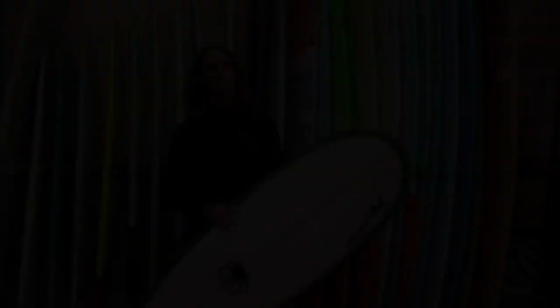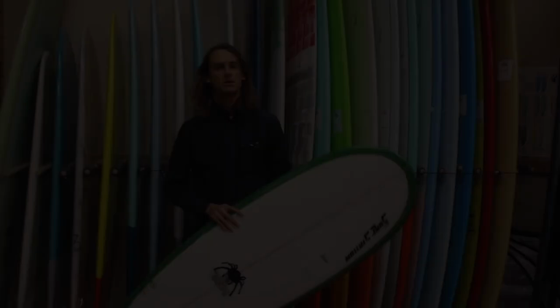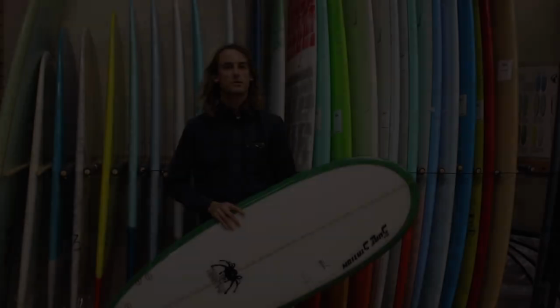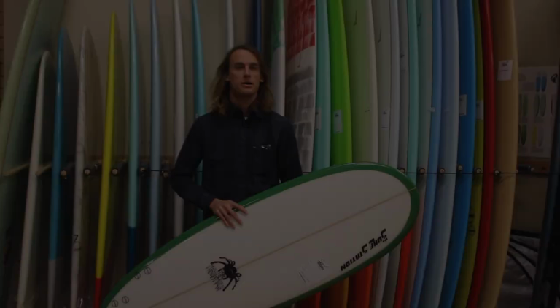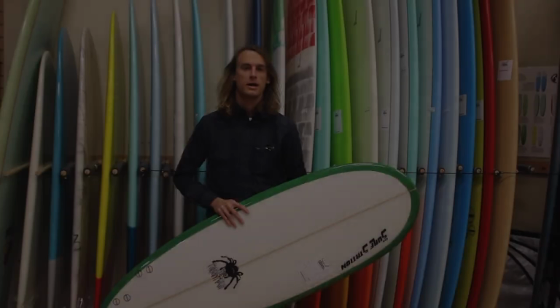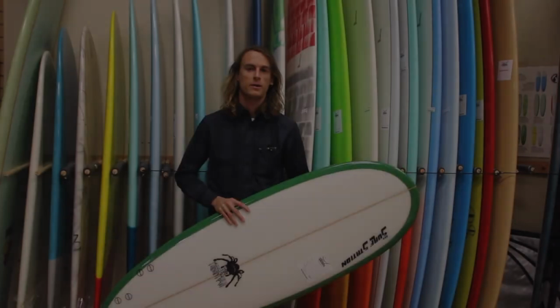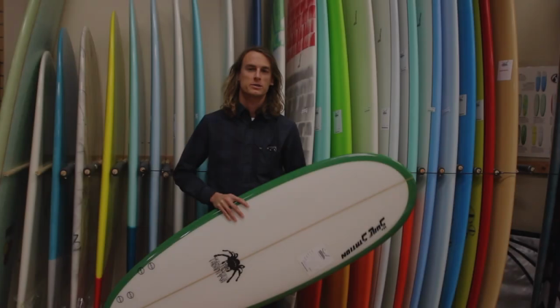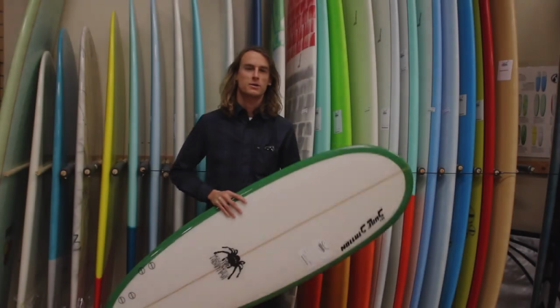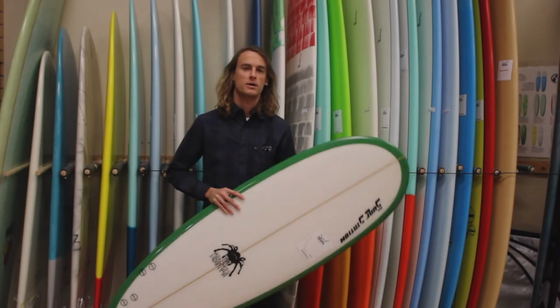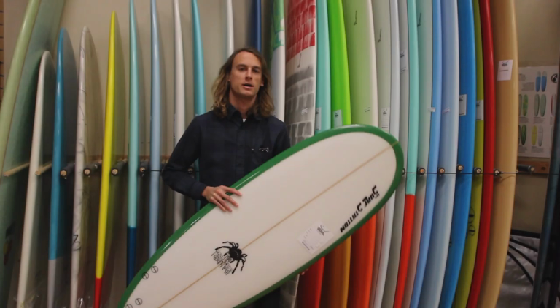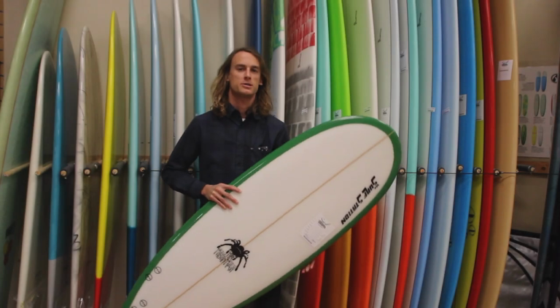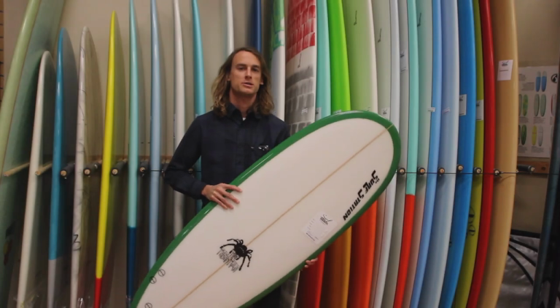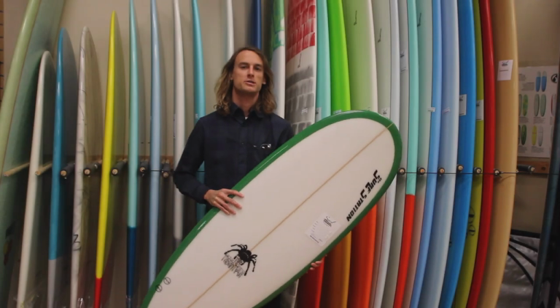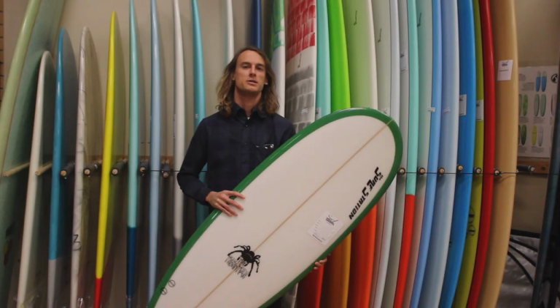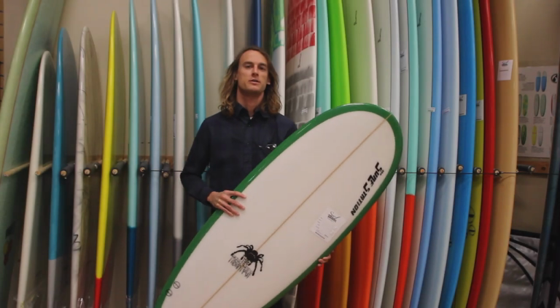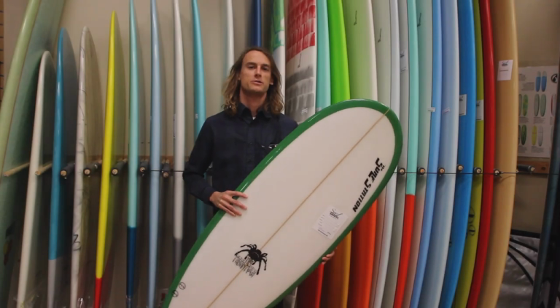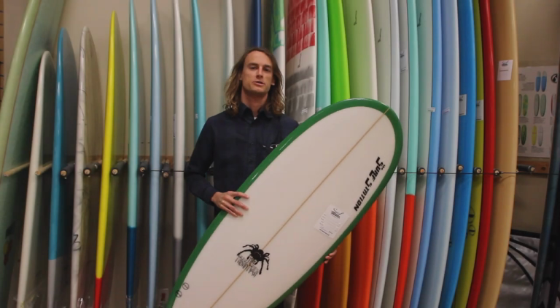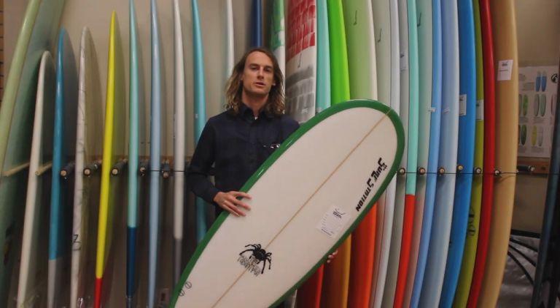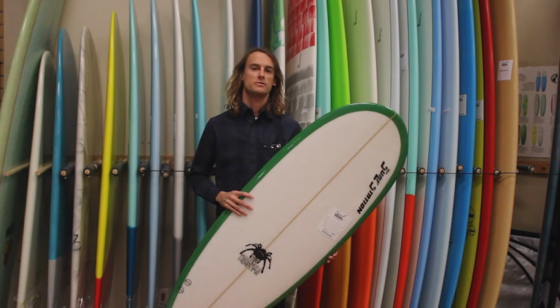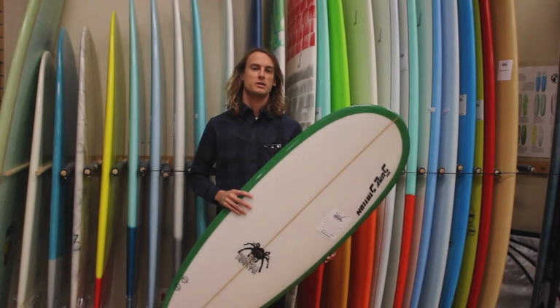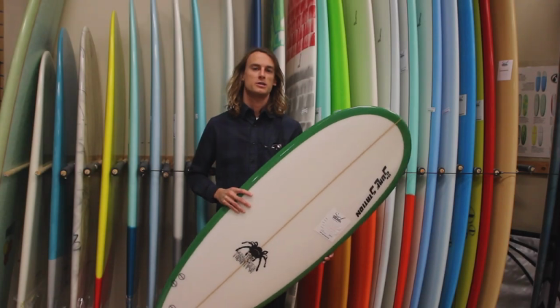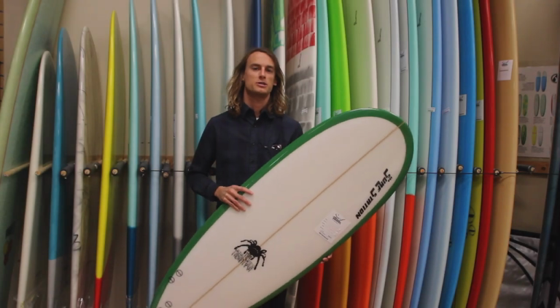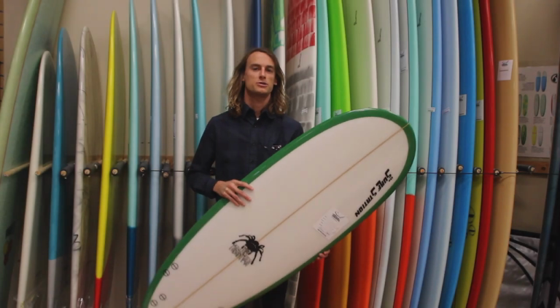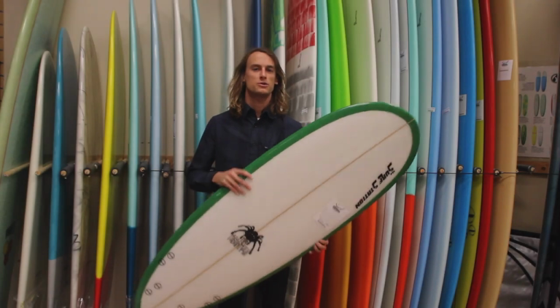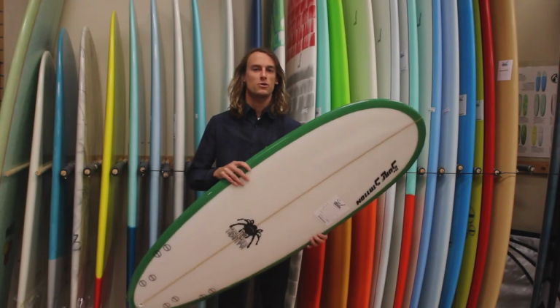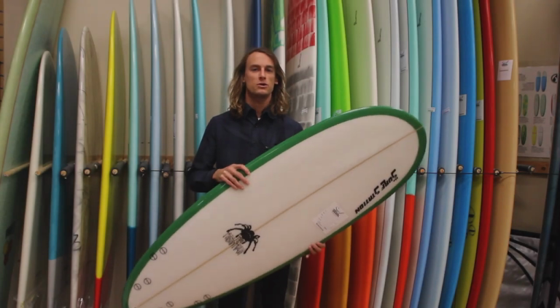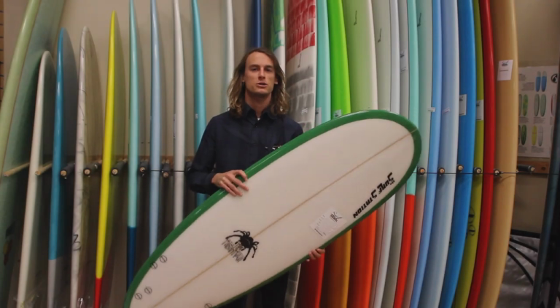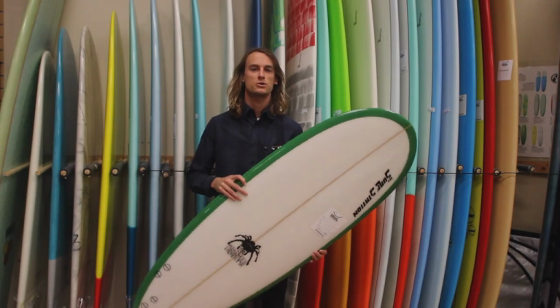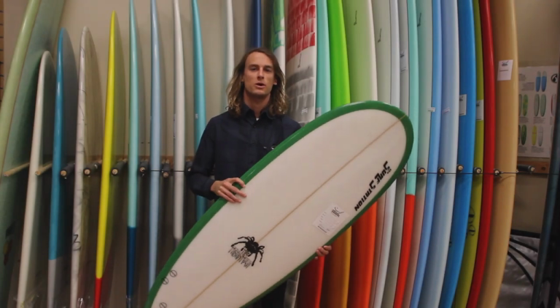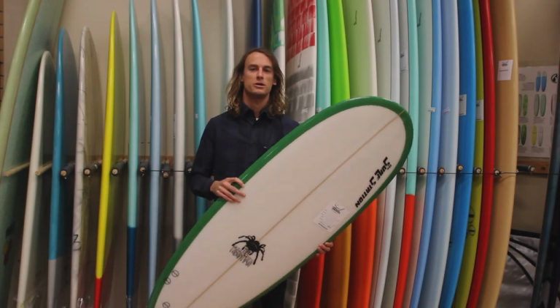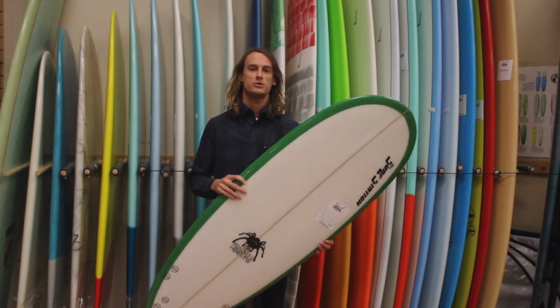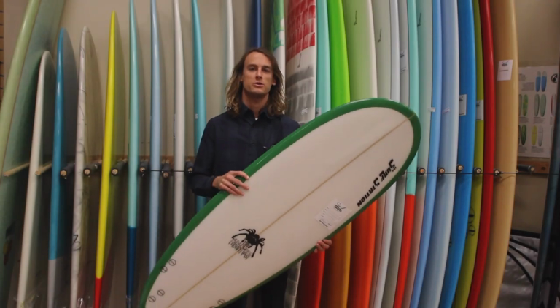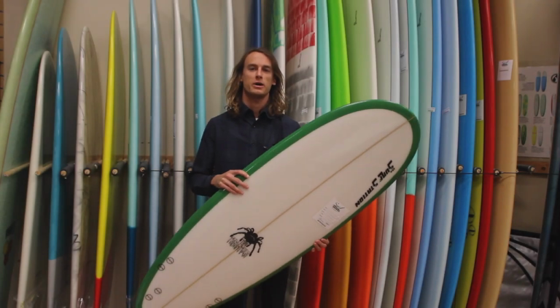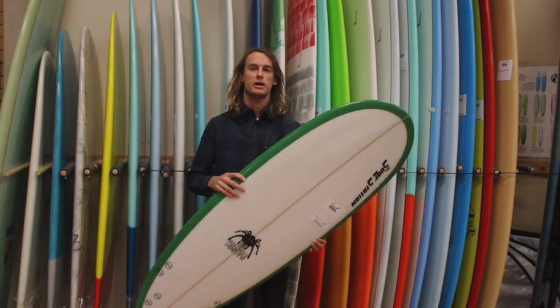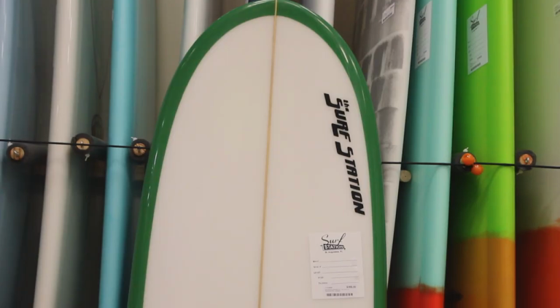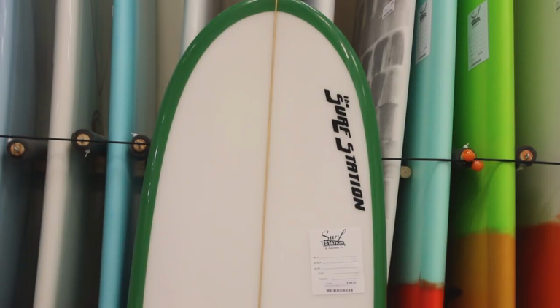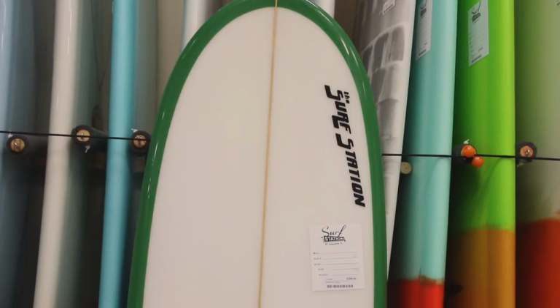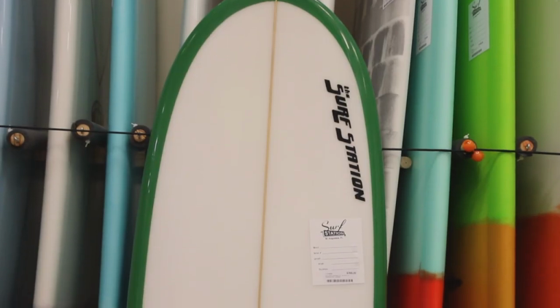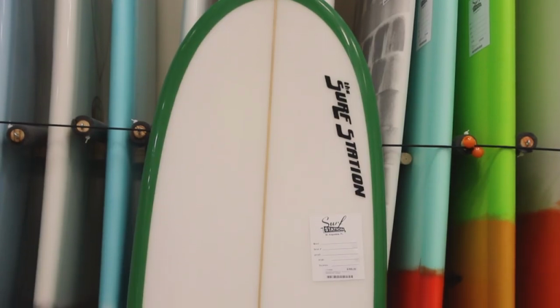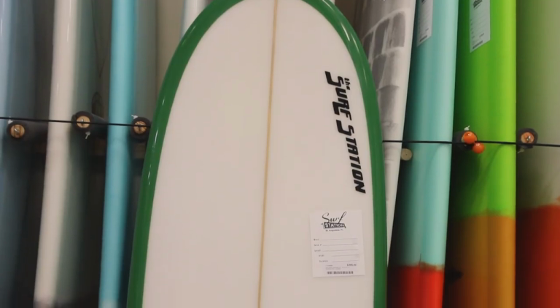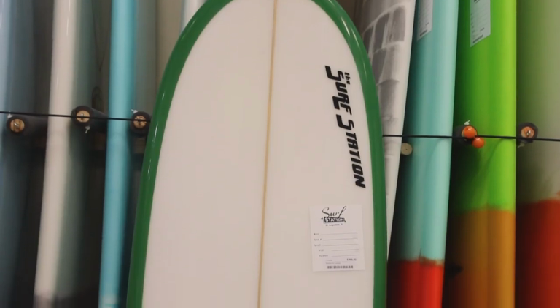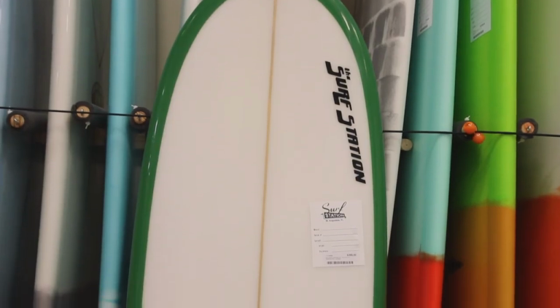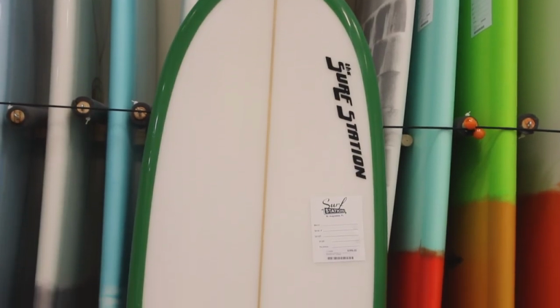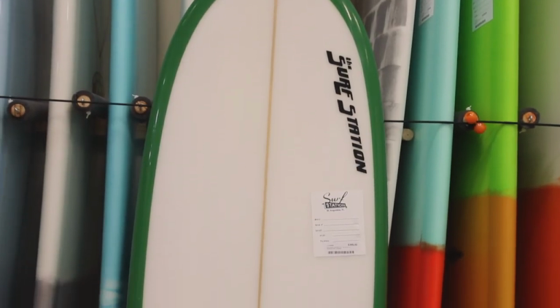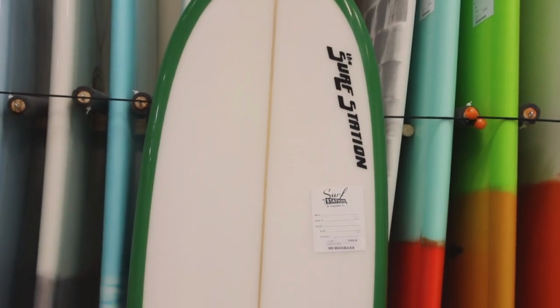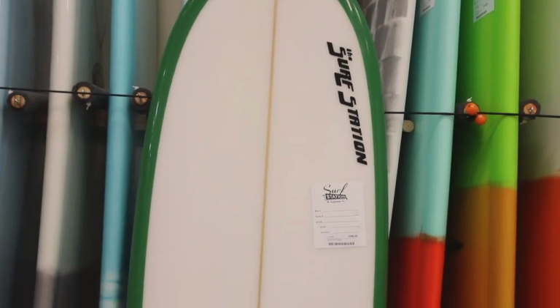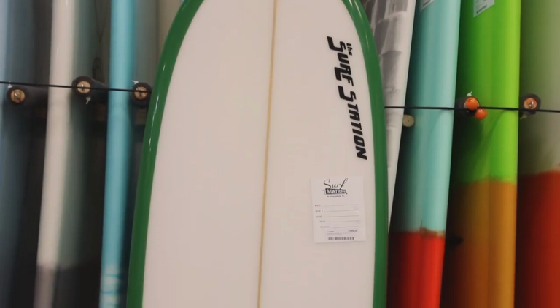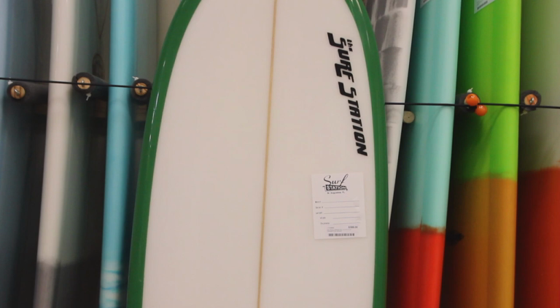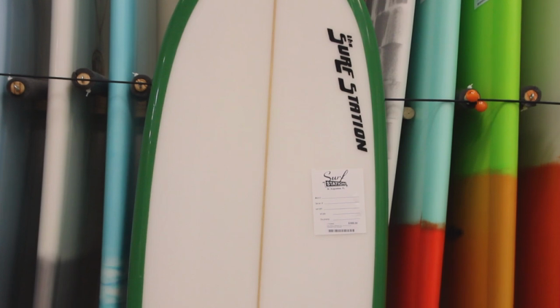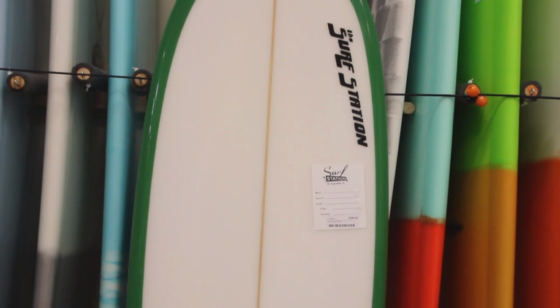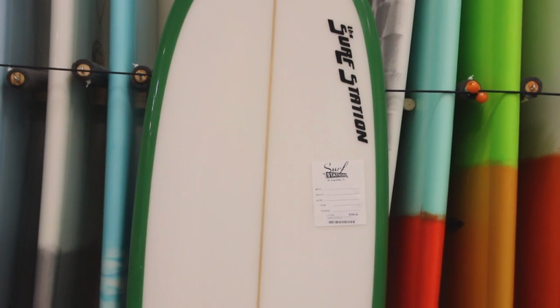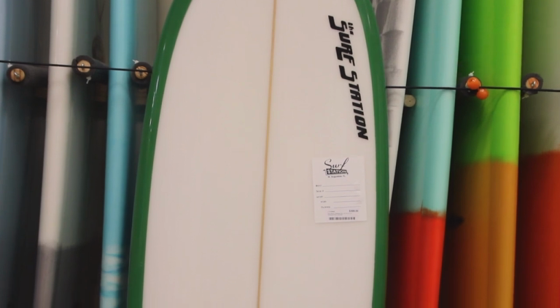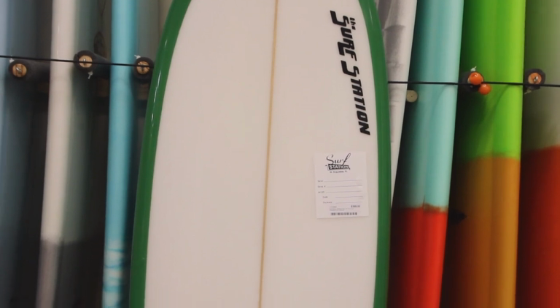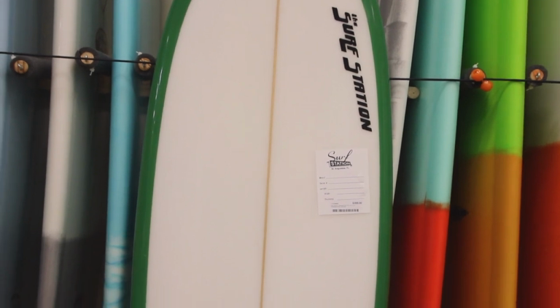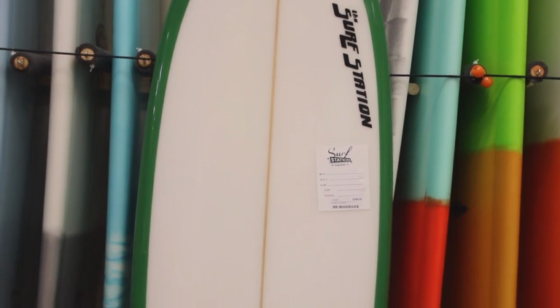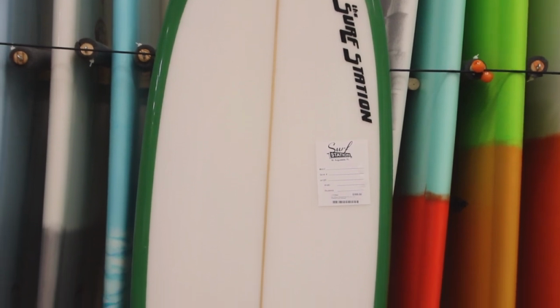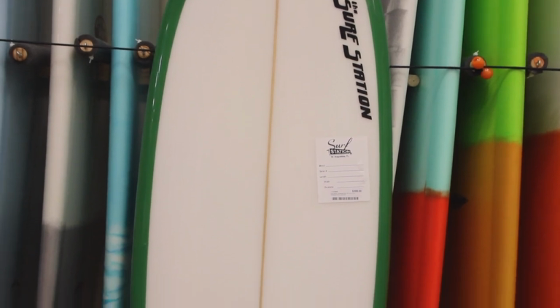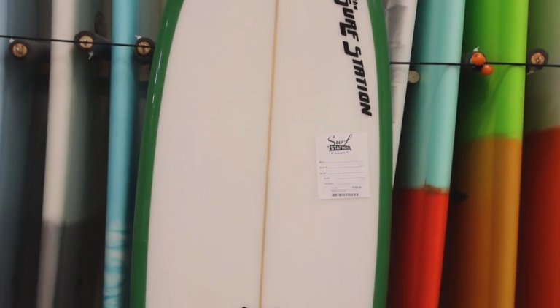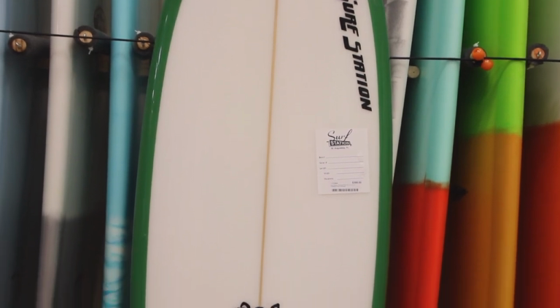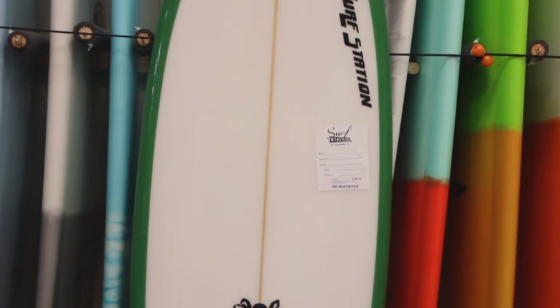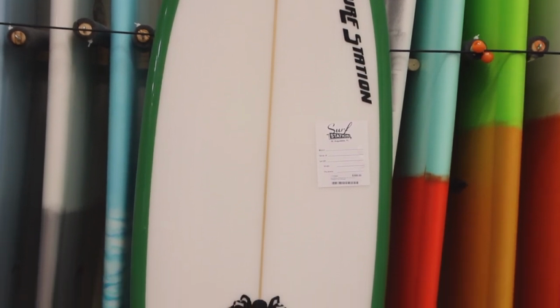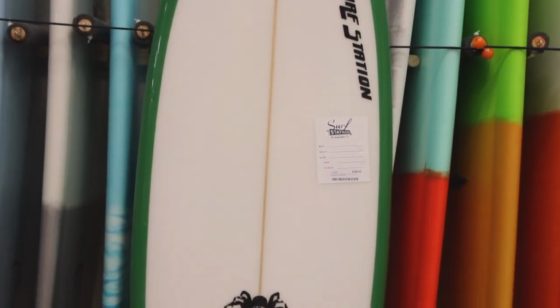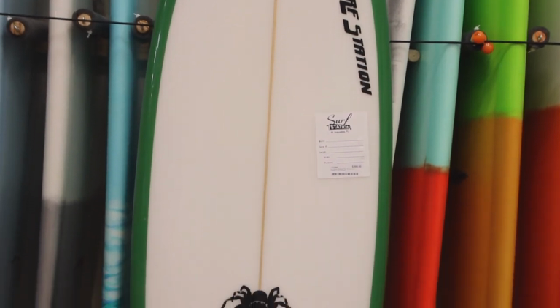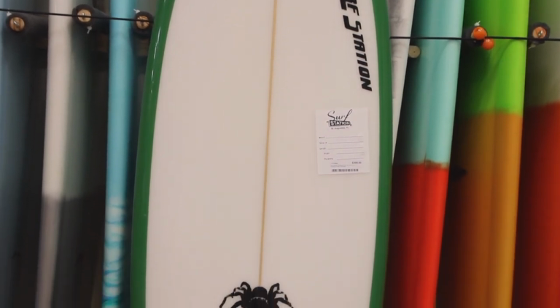Hey, what's going on? This is Steve at Surf Station Store. Just wanted to do a quick board review on Surf Station's Tarantula surfboard.